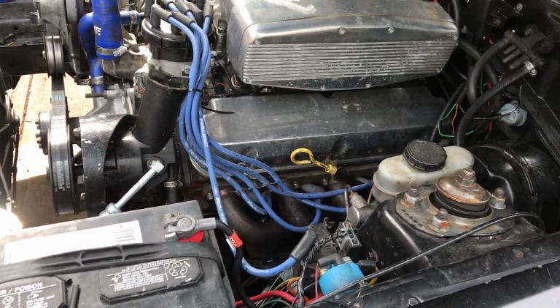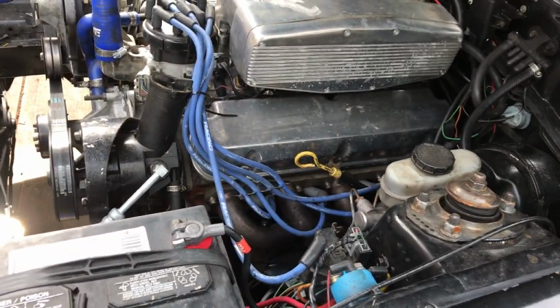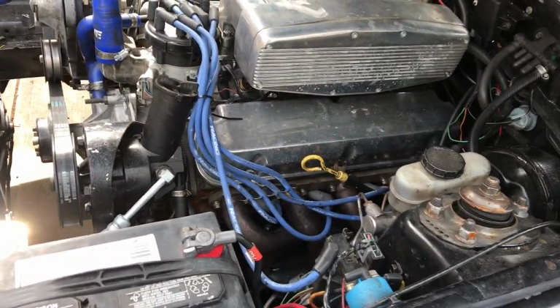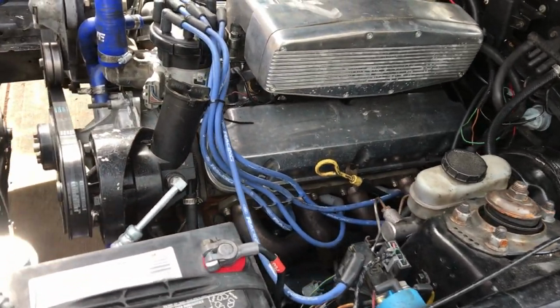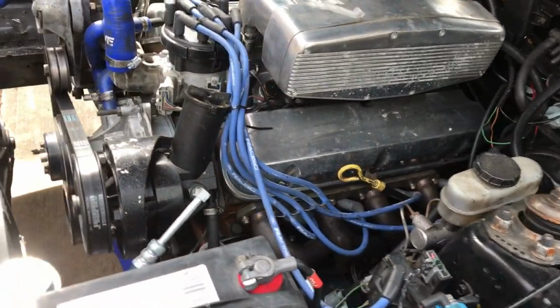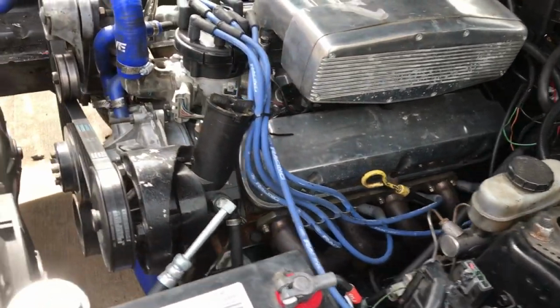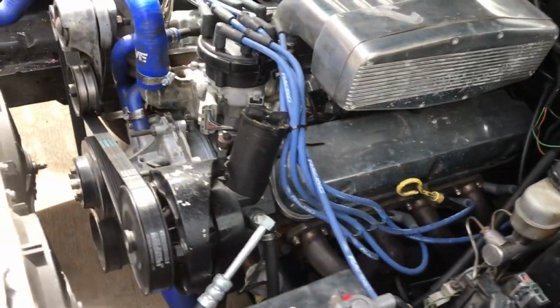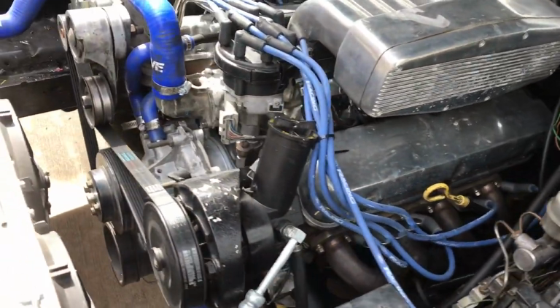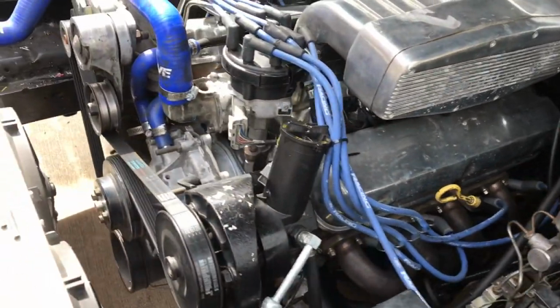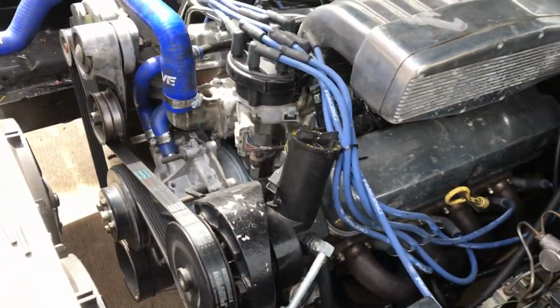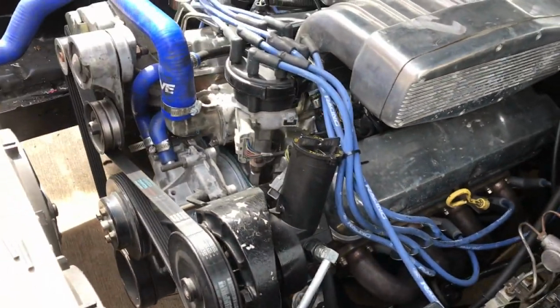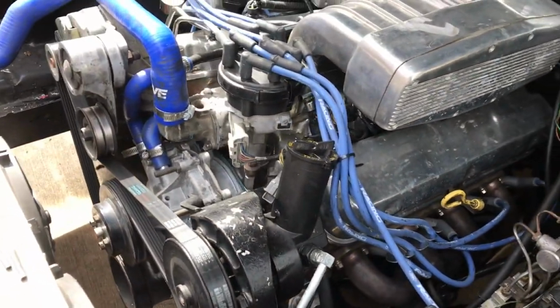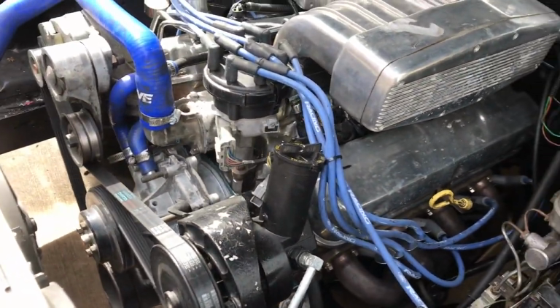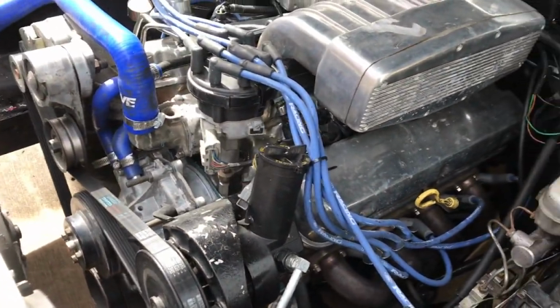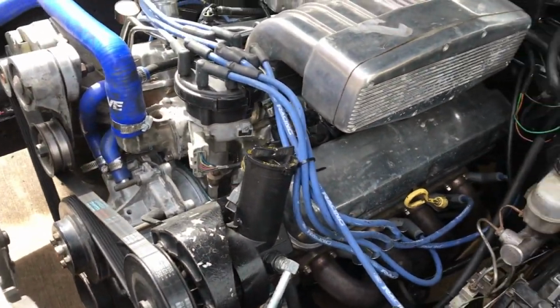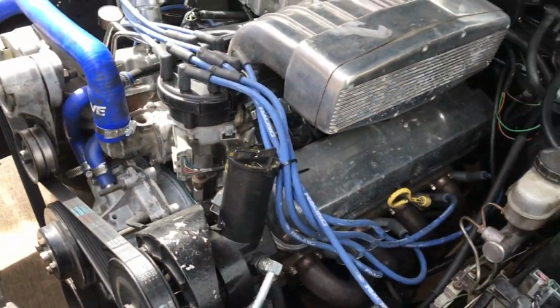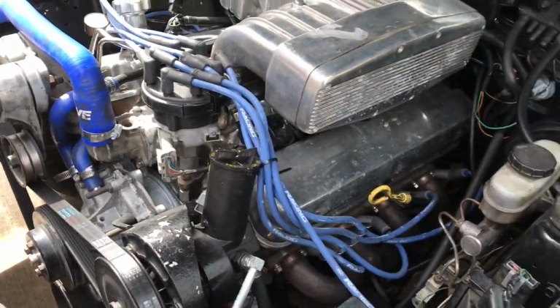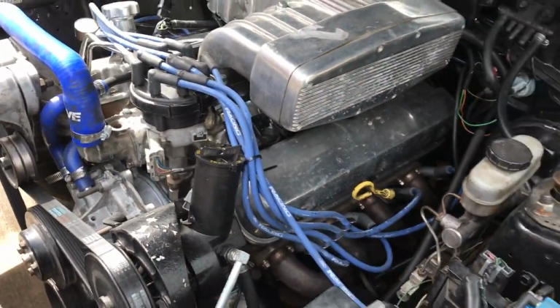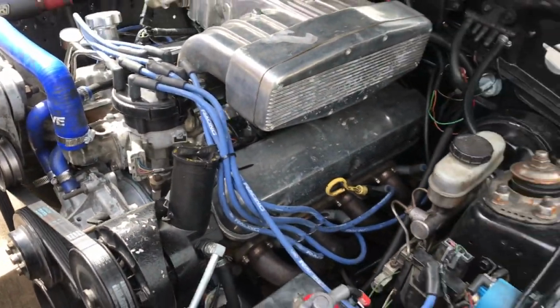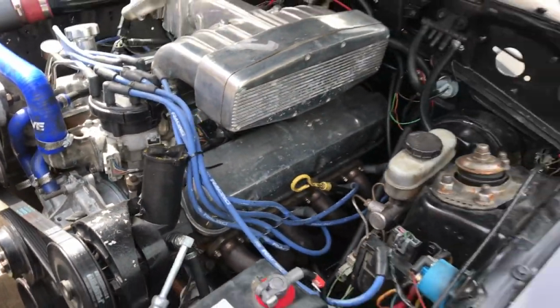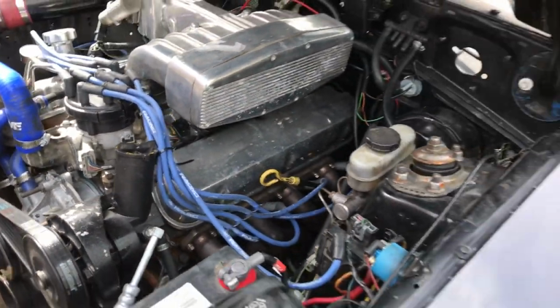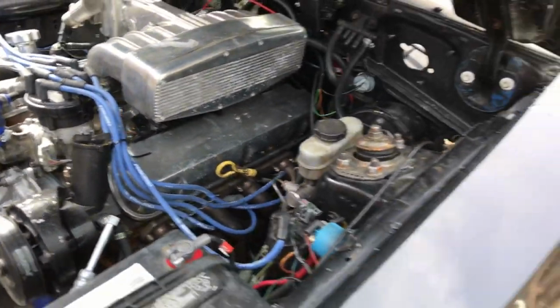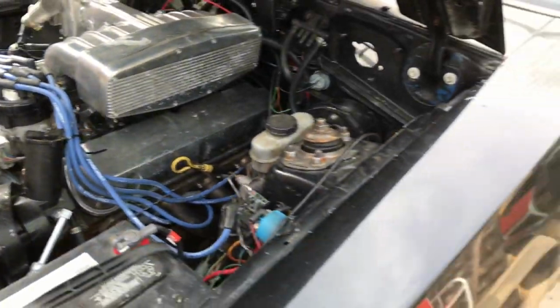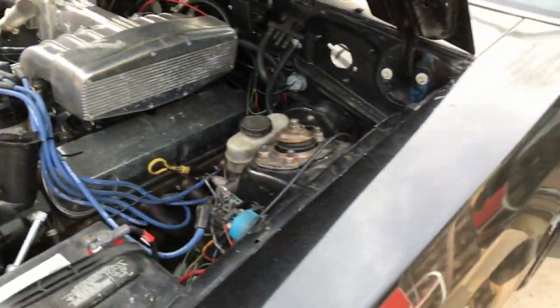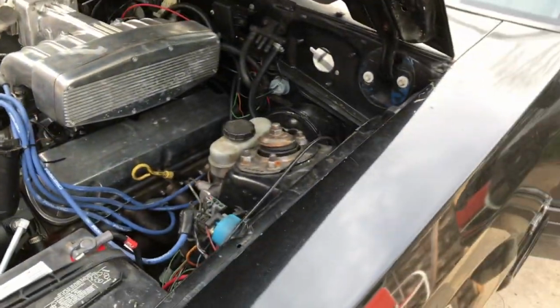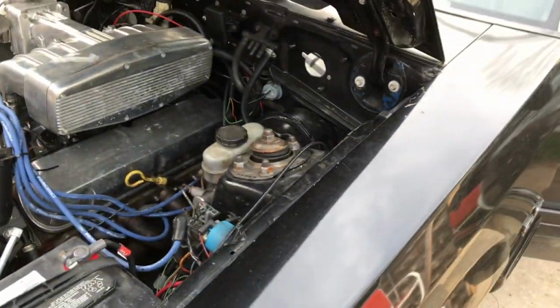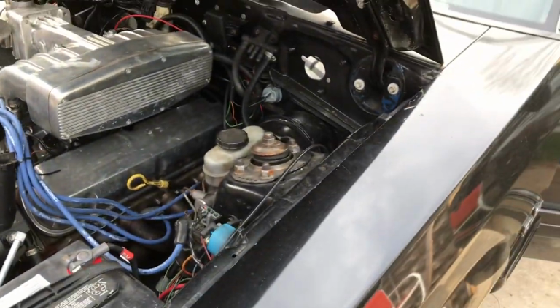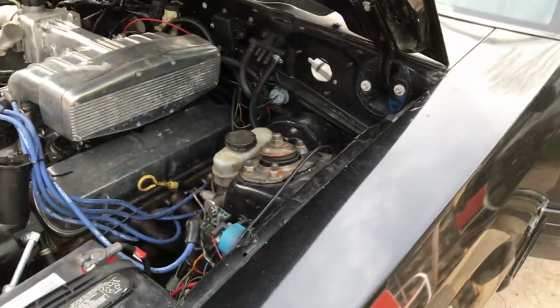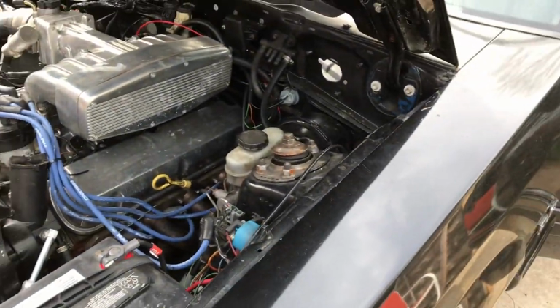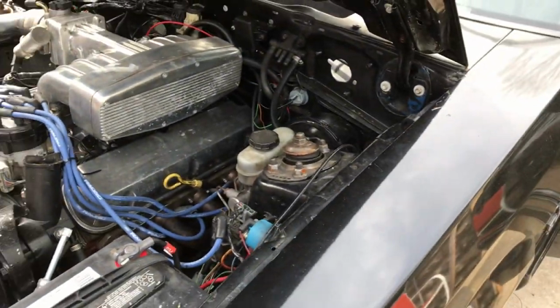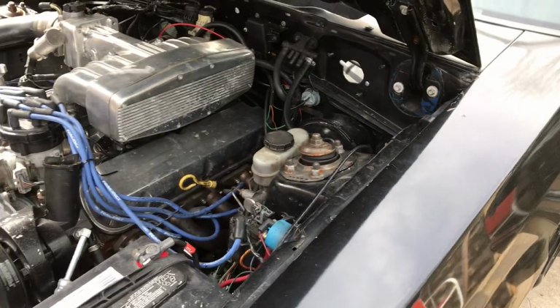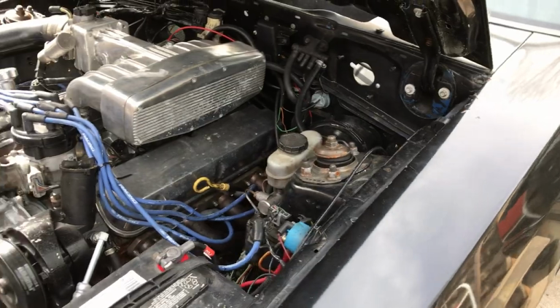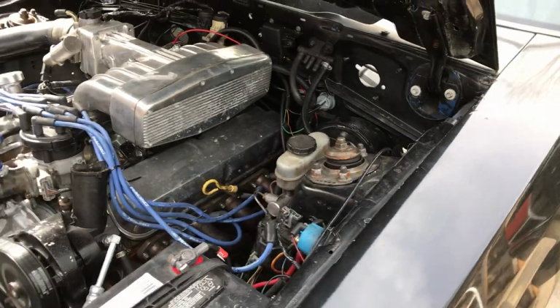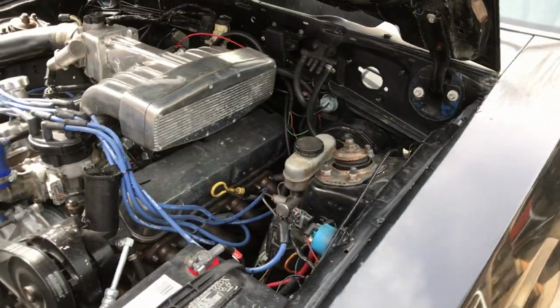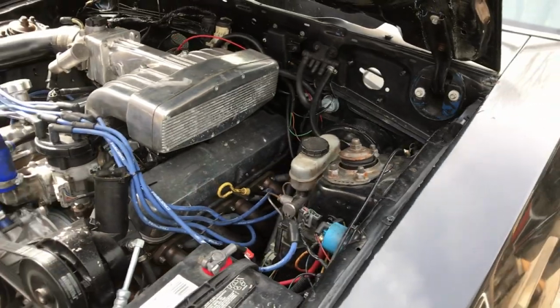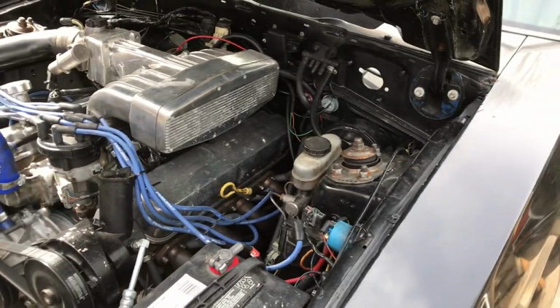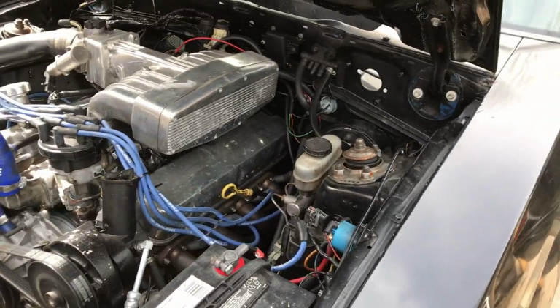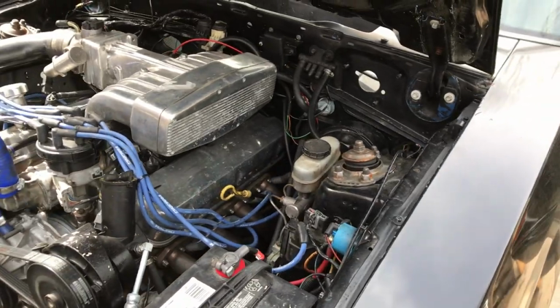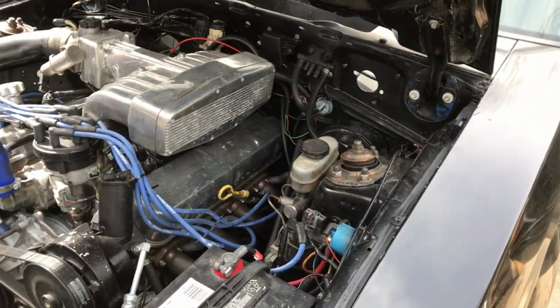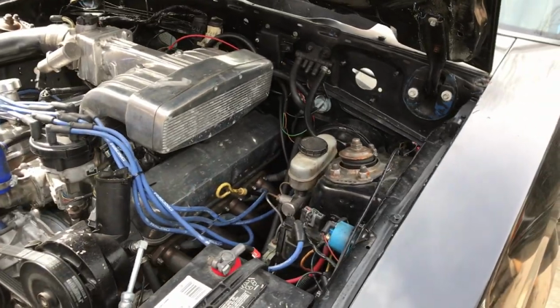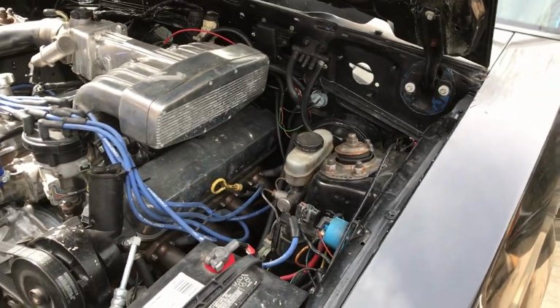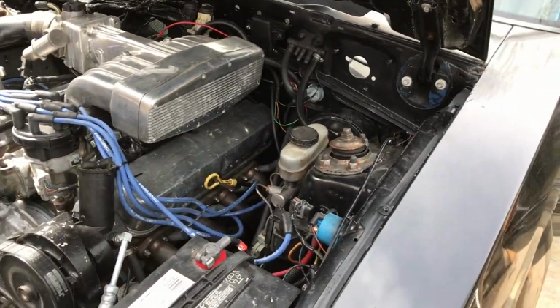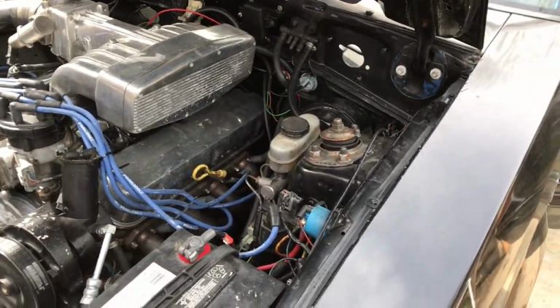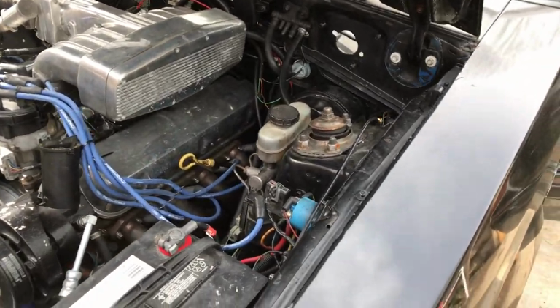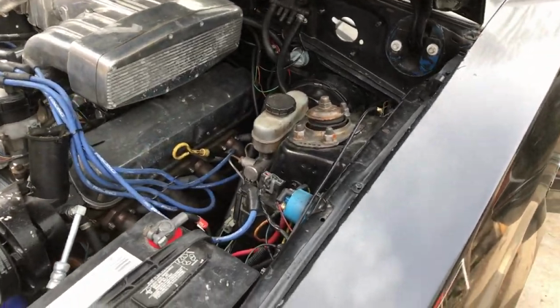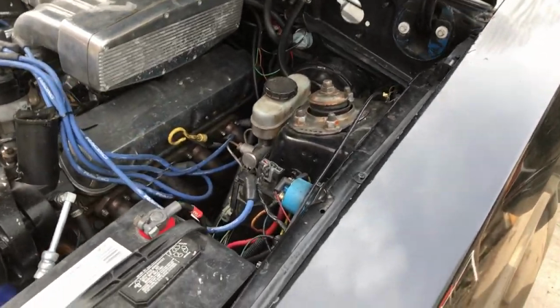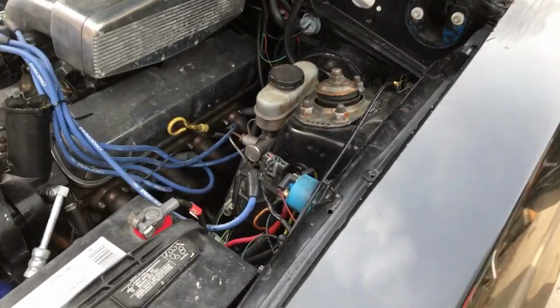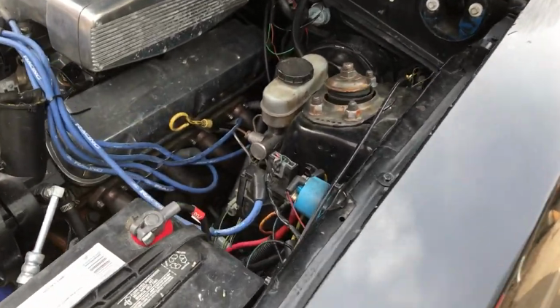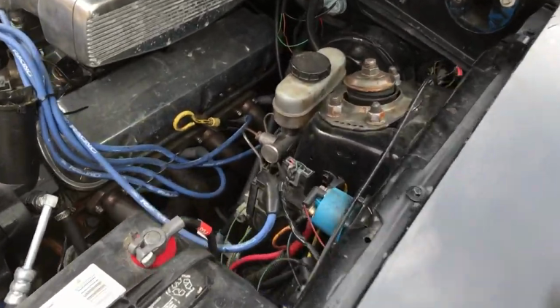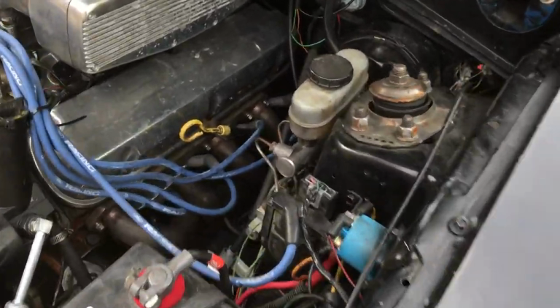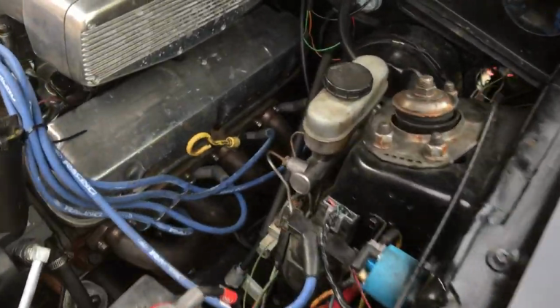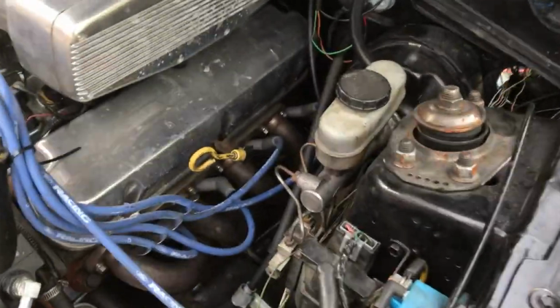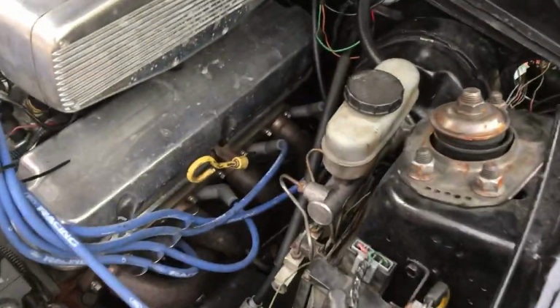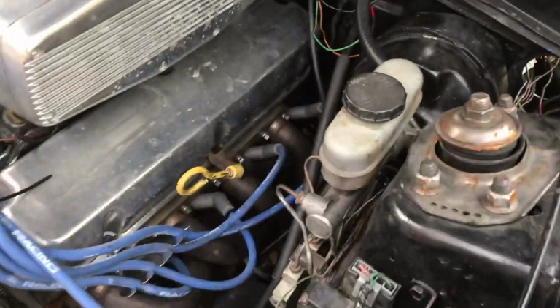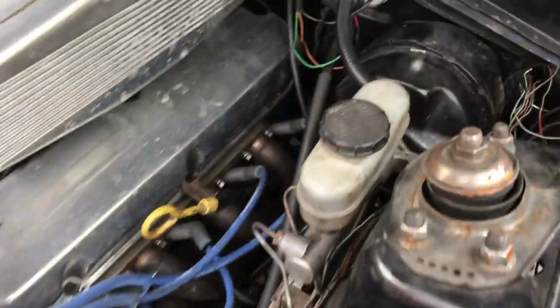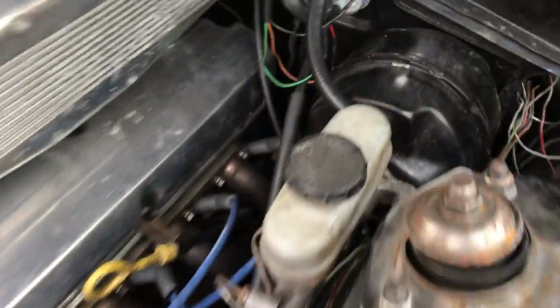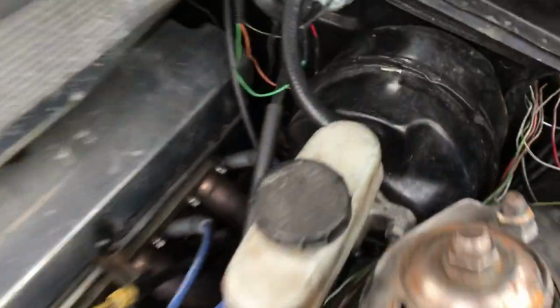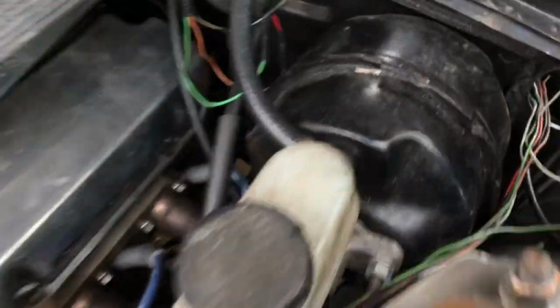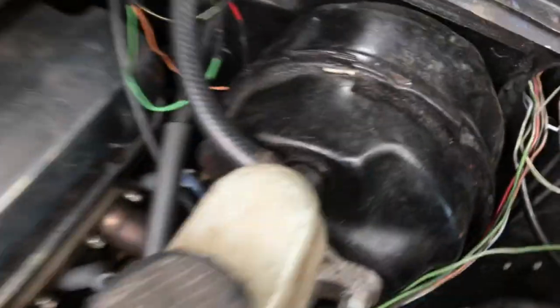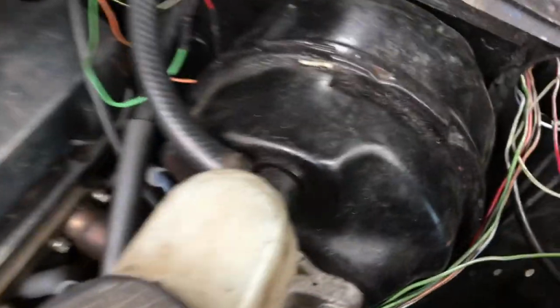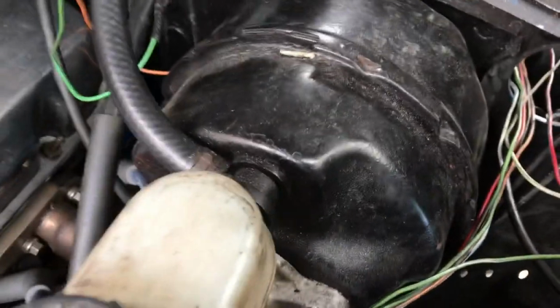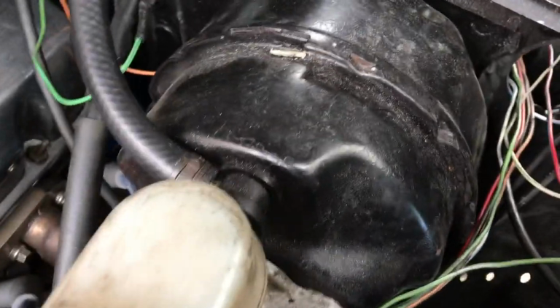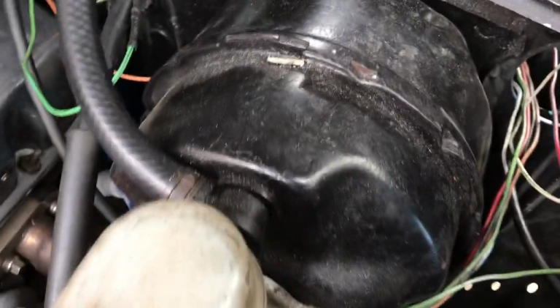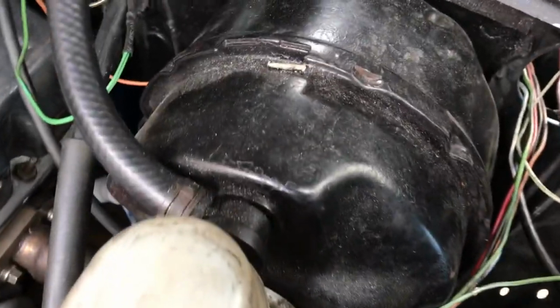I need to break down and get some Trick Flow injectors — they're $329 for a set of eight. I'm gonna do that anyway.